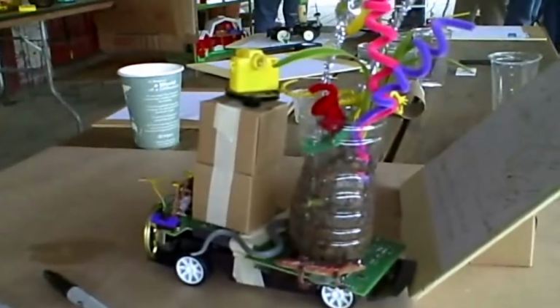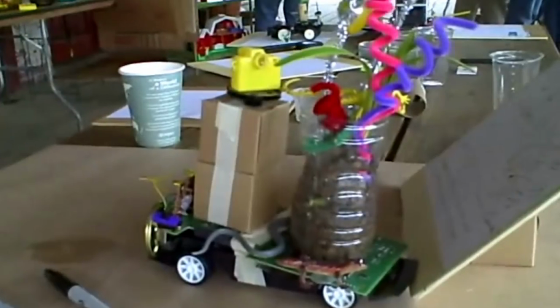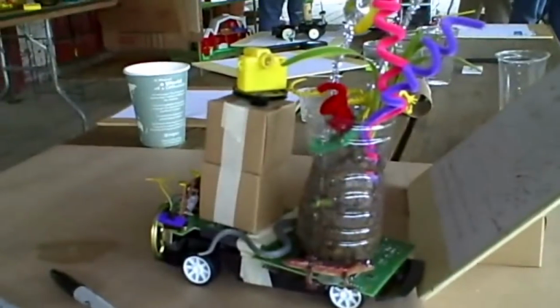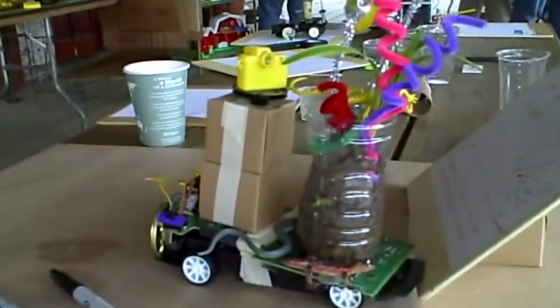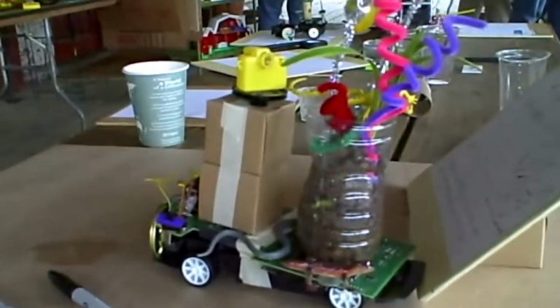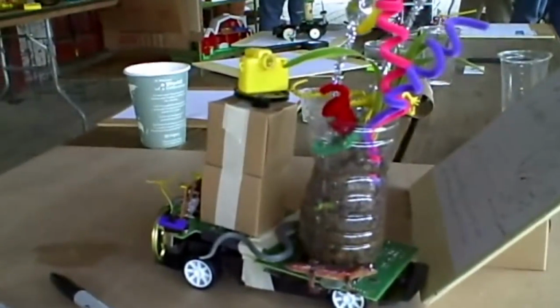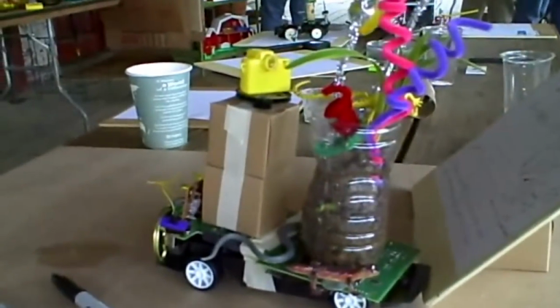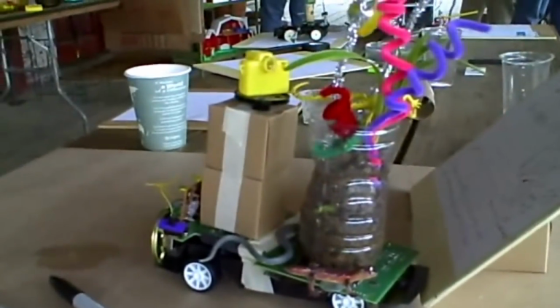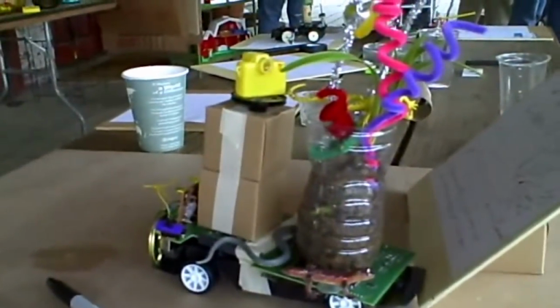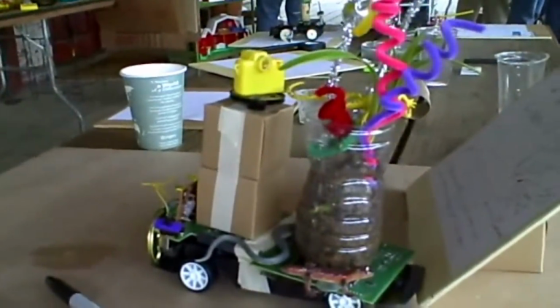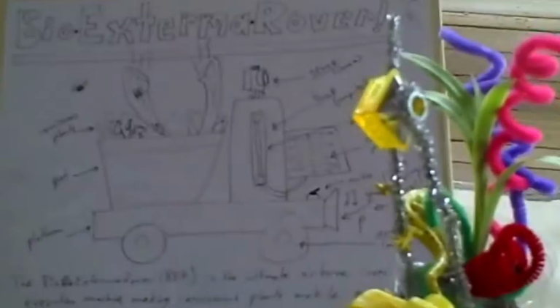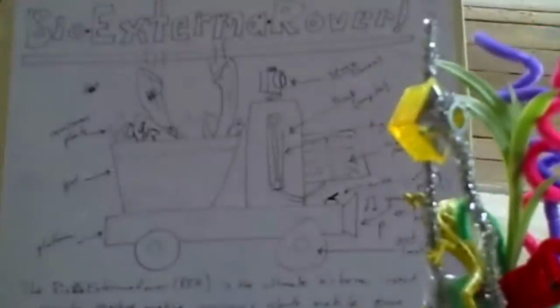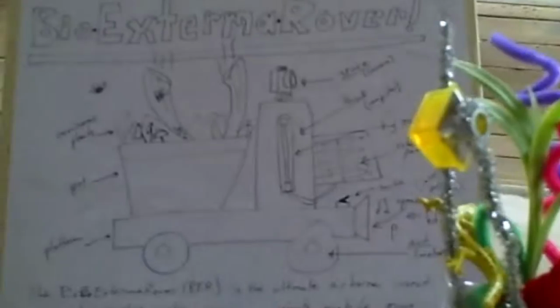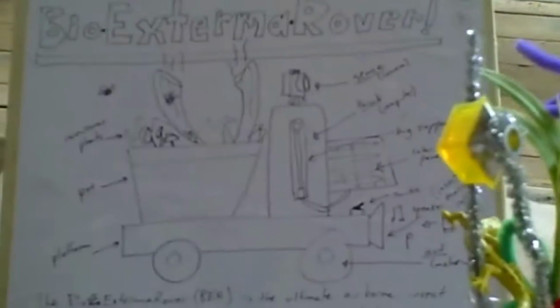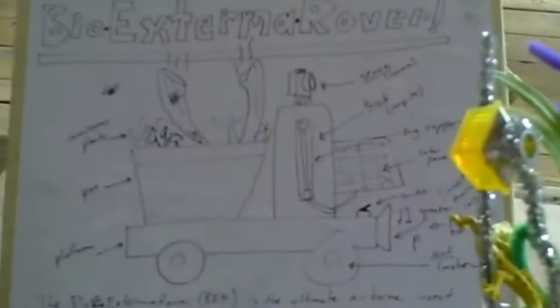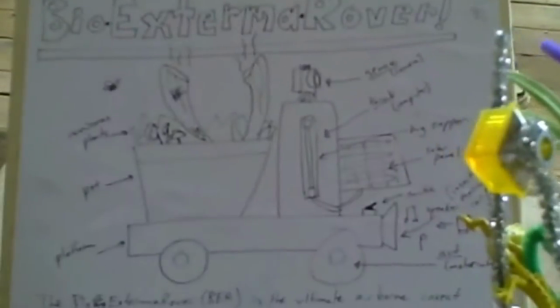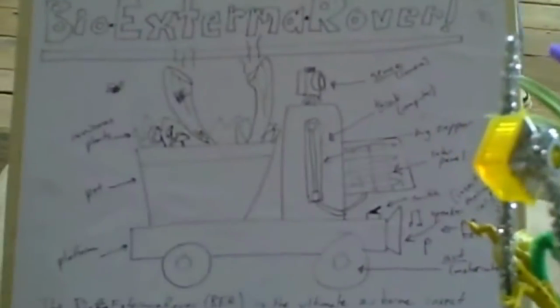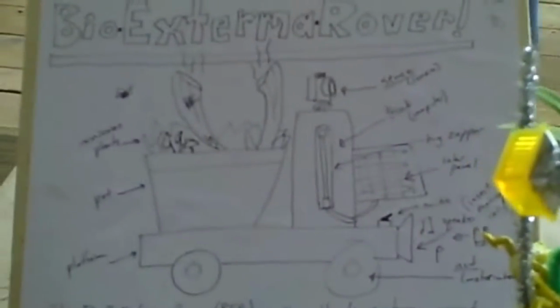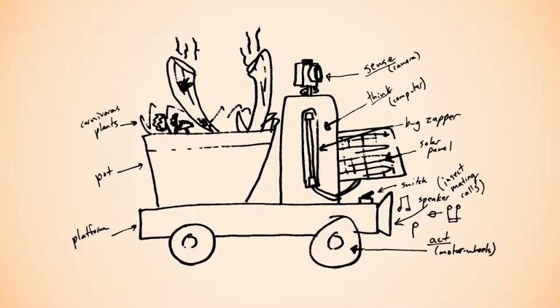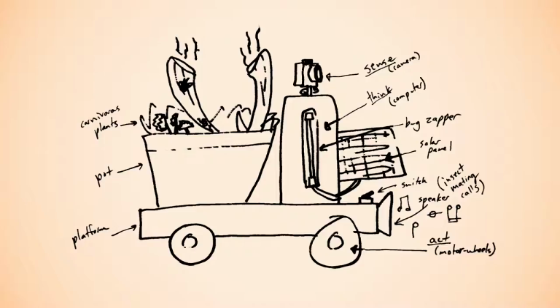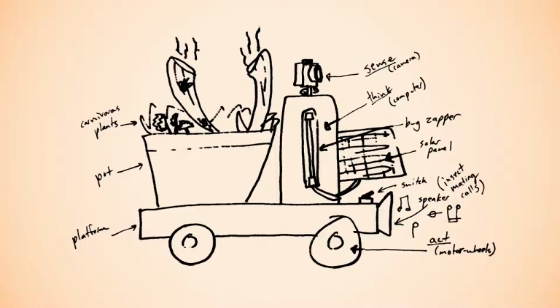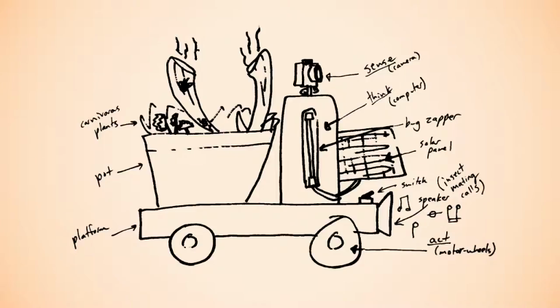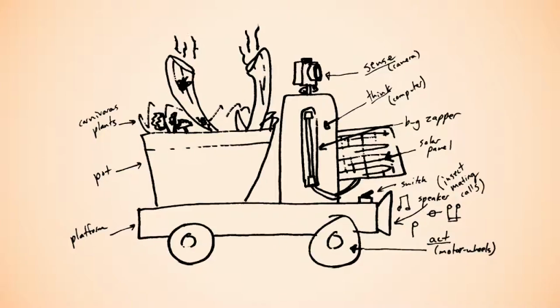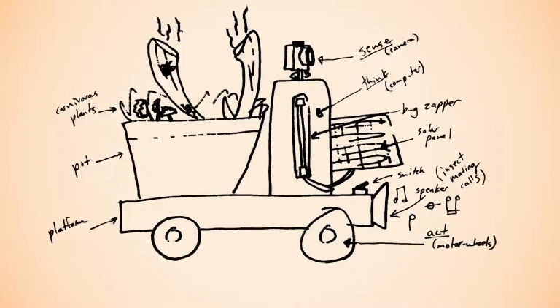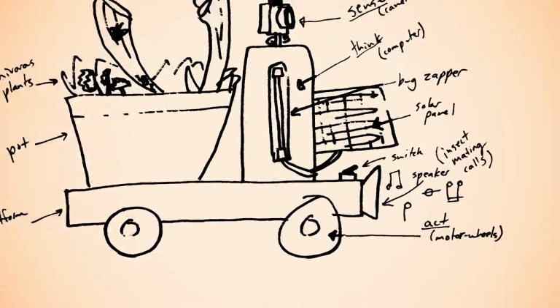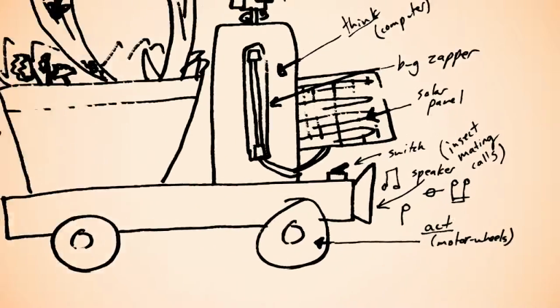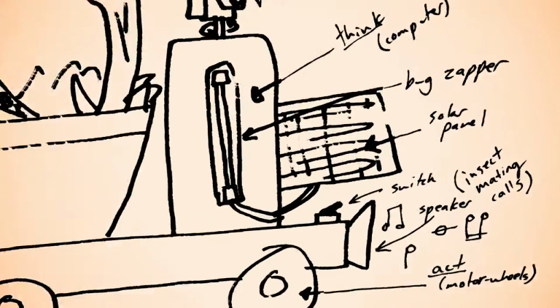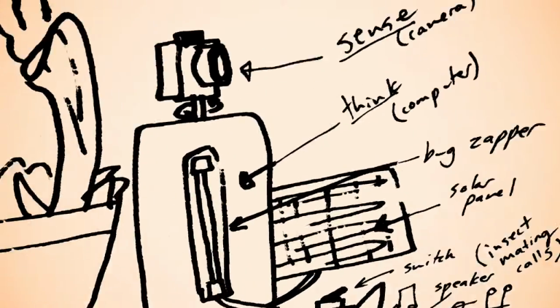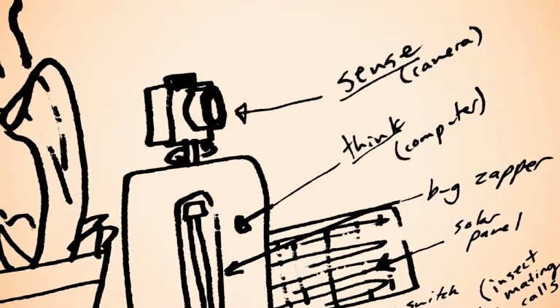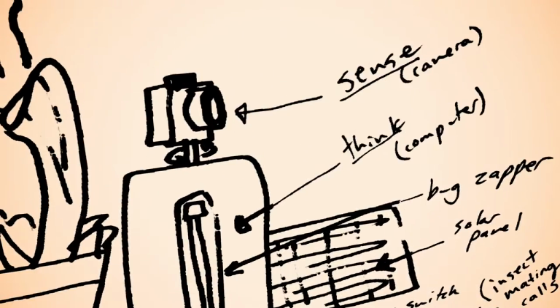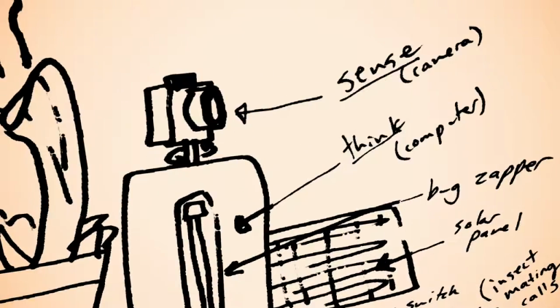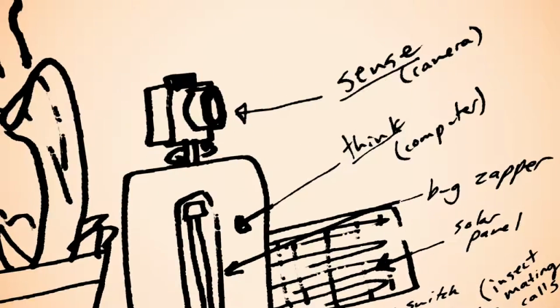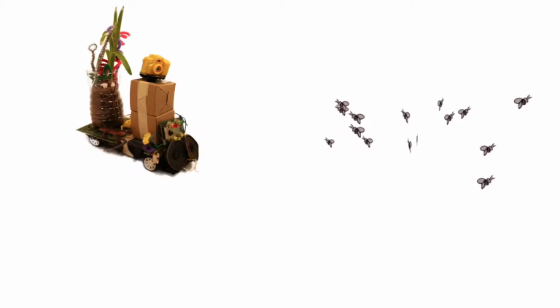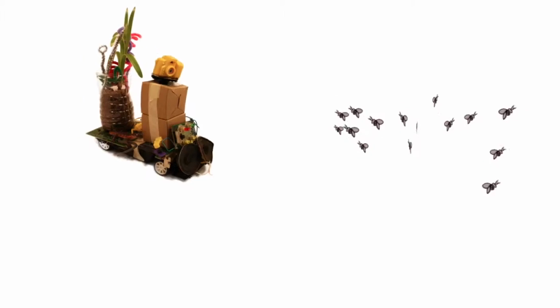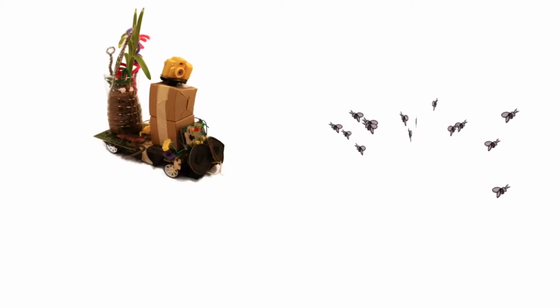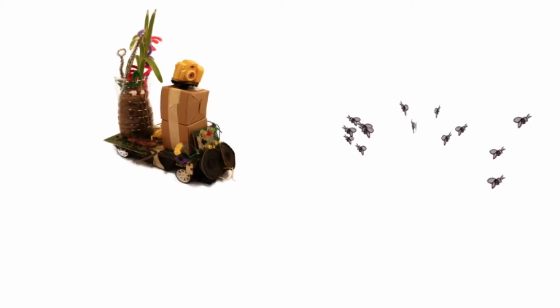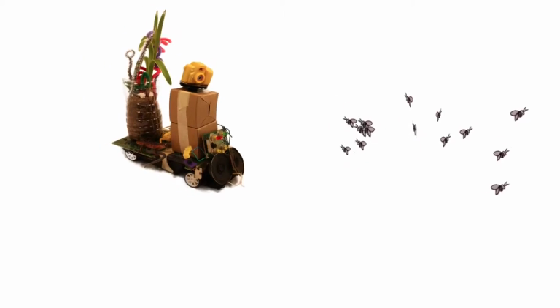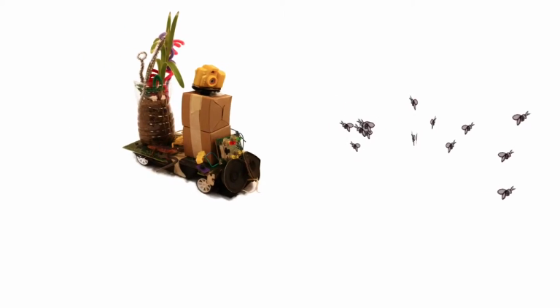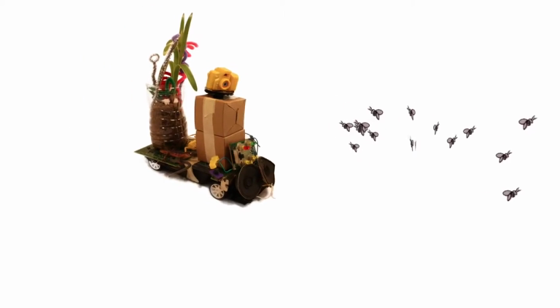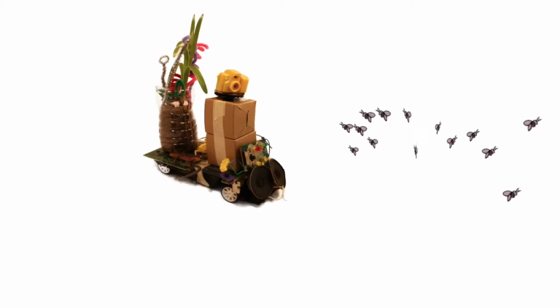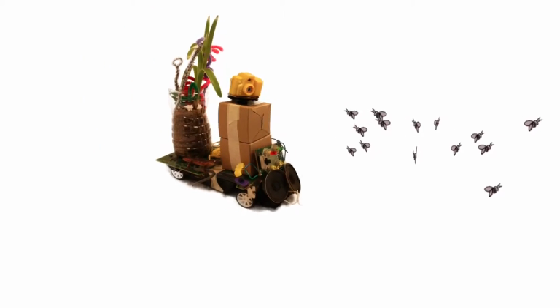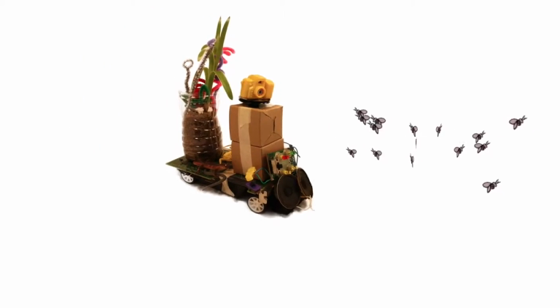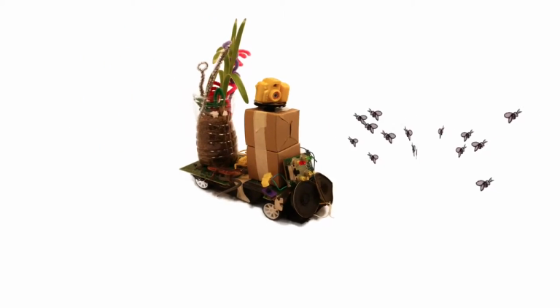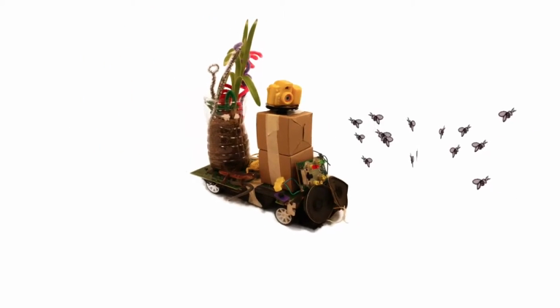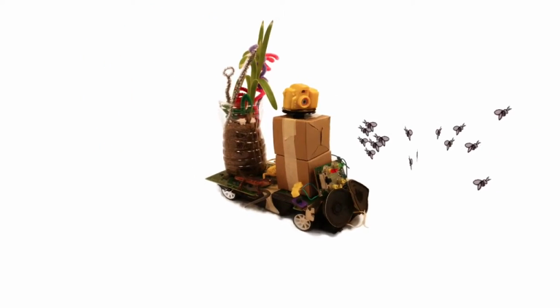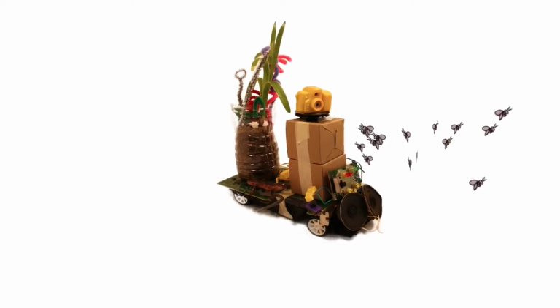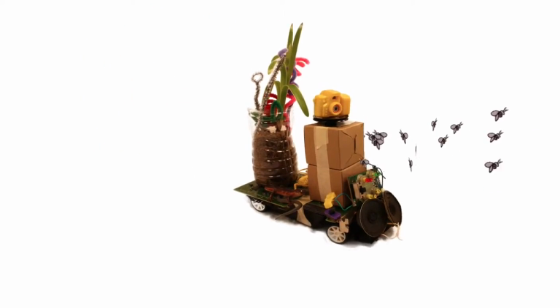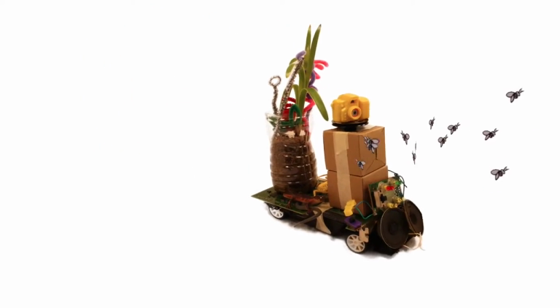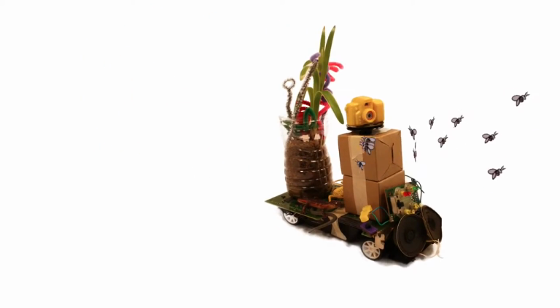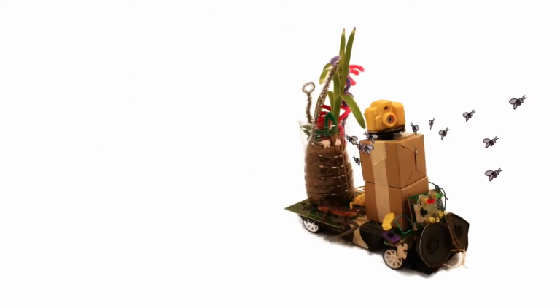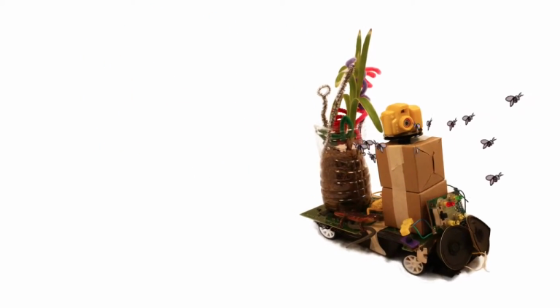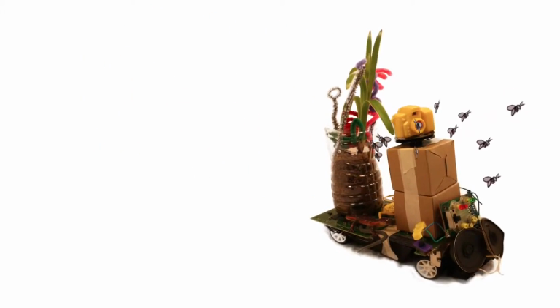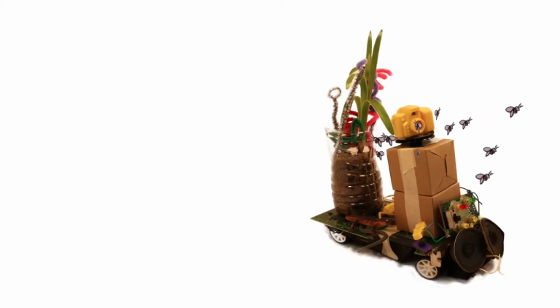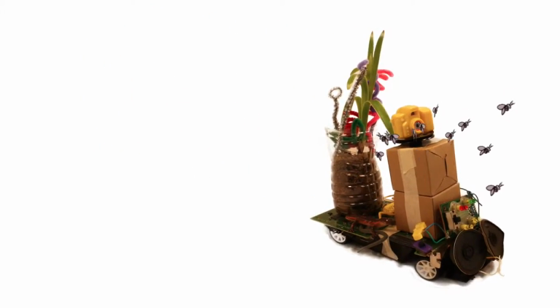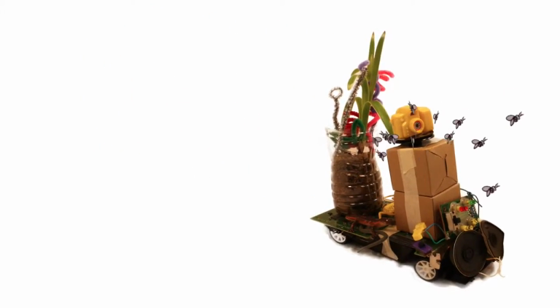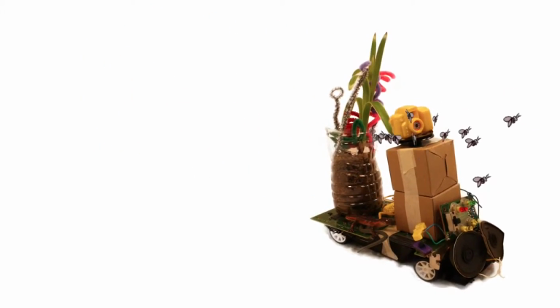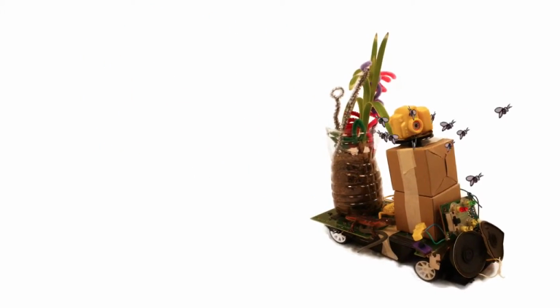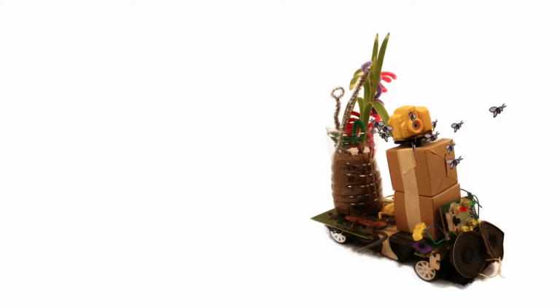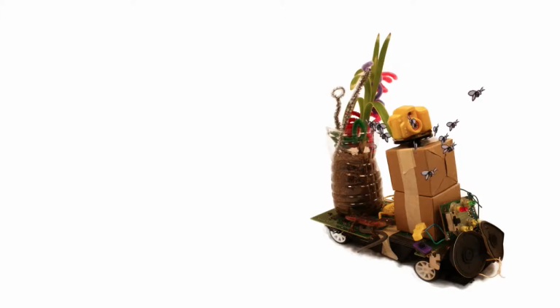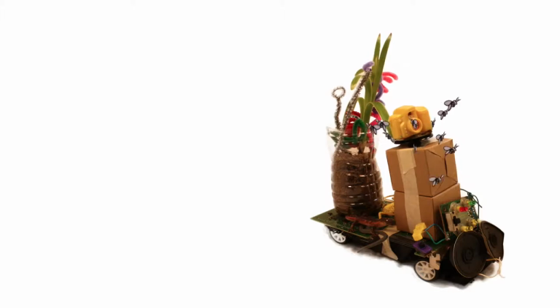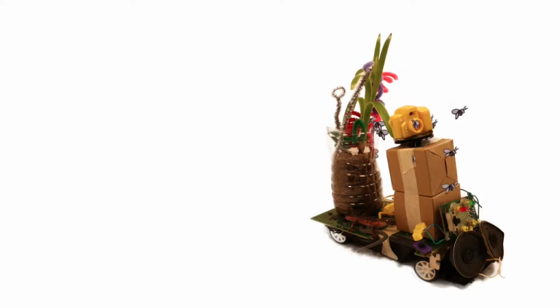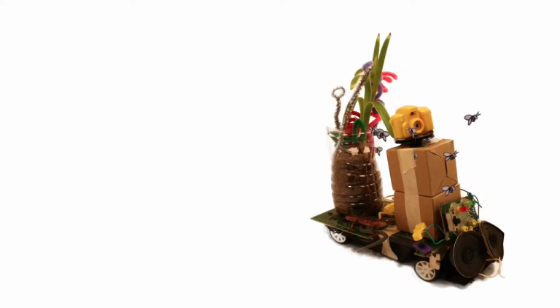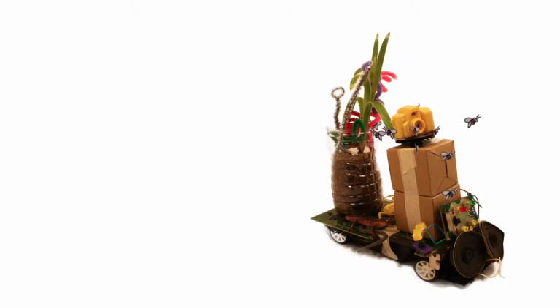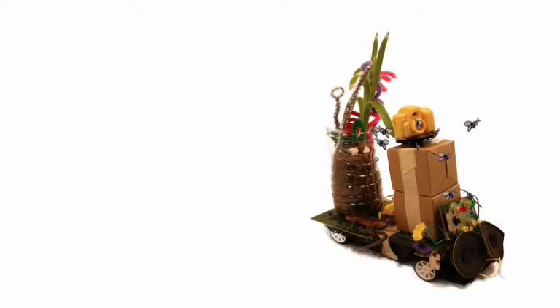This solar-powered unit is equipped with a camera to guide the vehicle towards high concentrations of harmful insects.